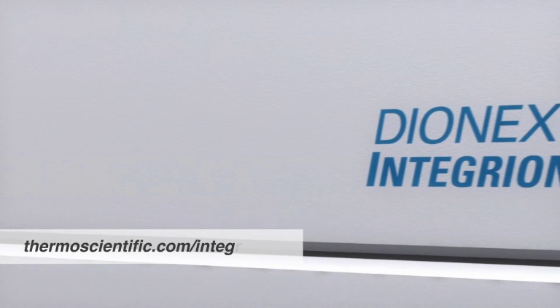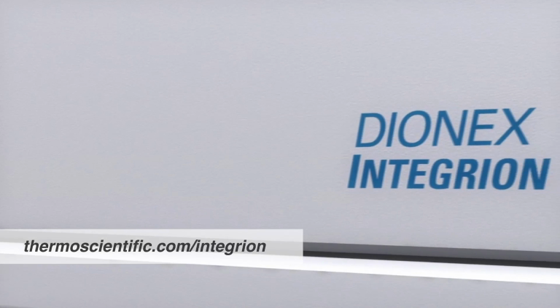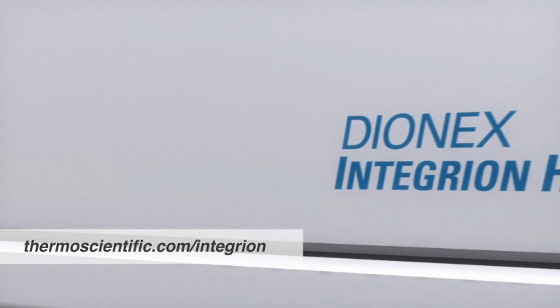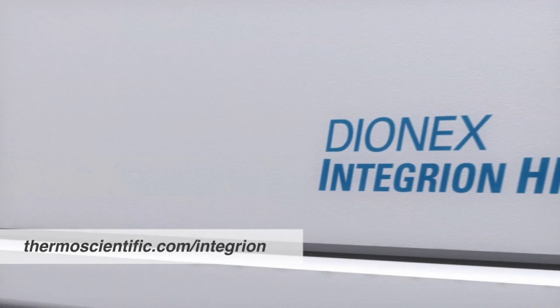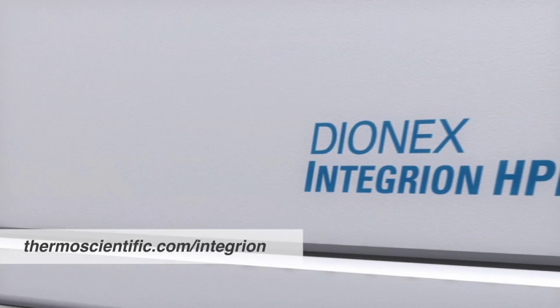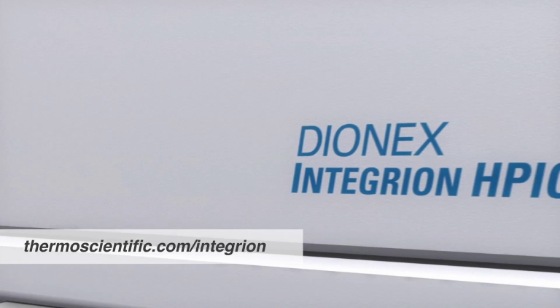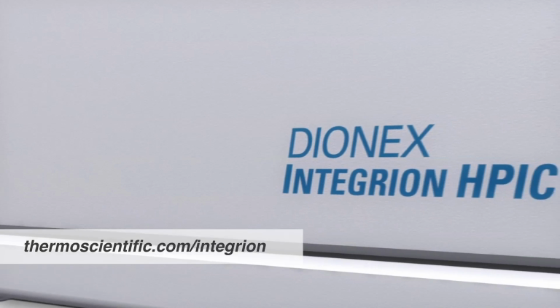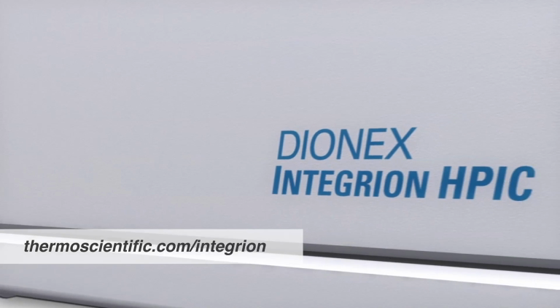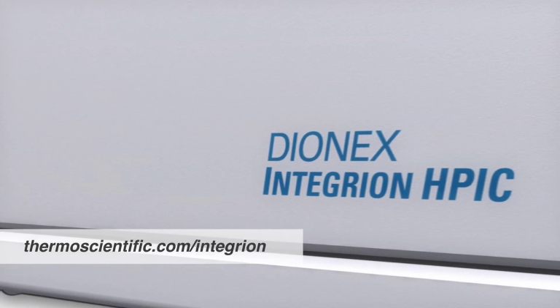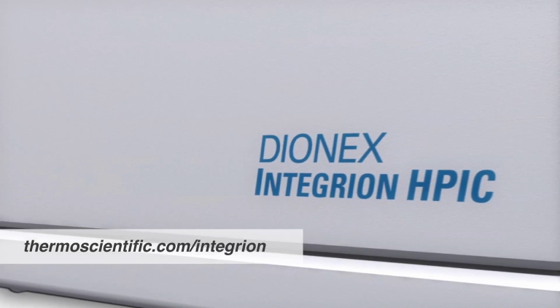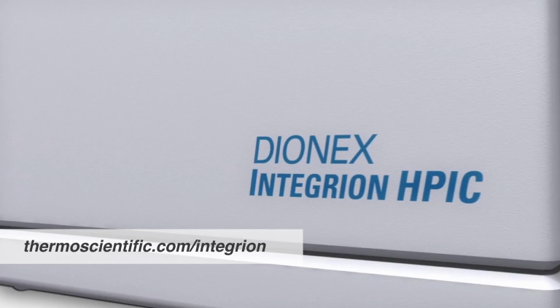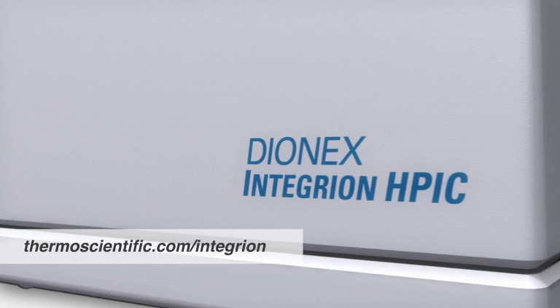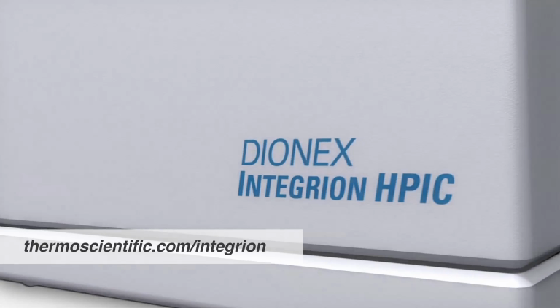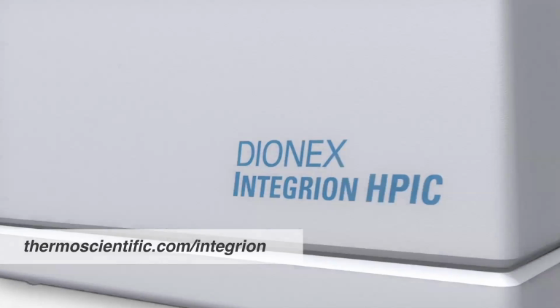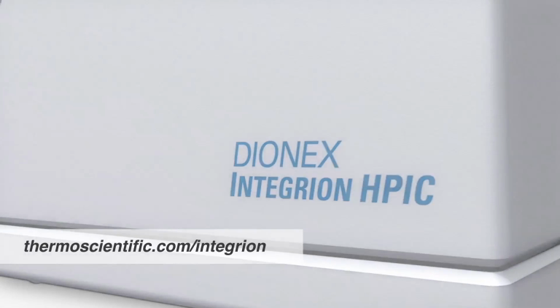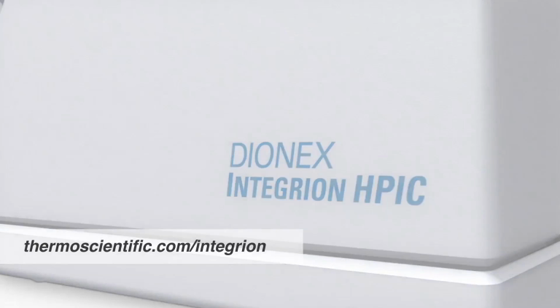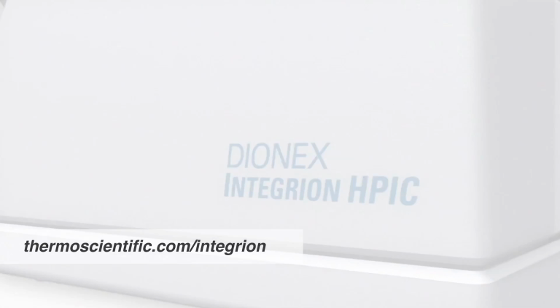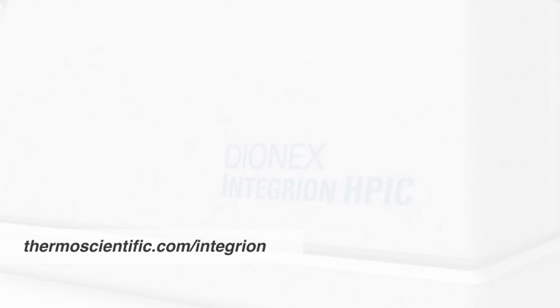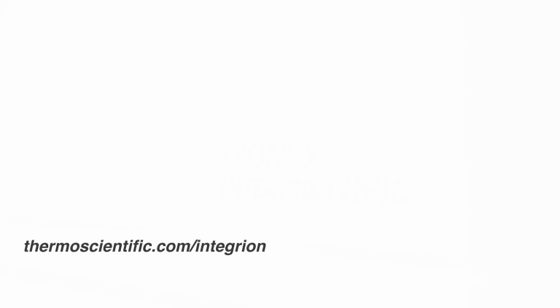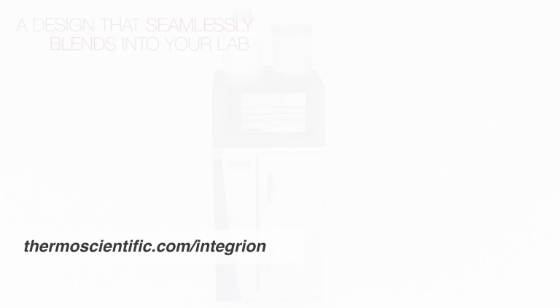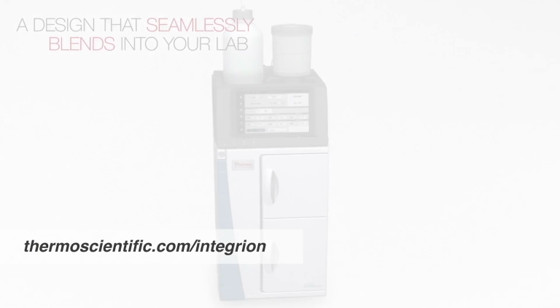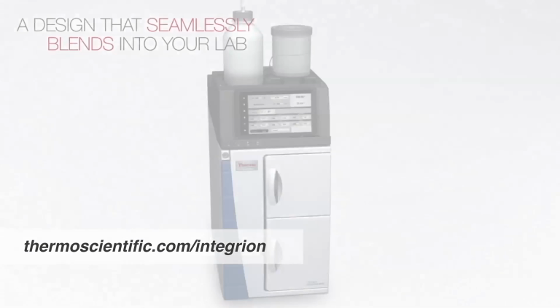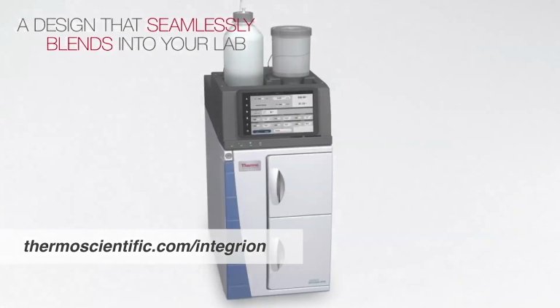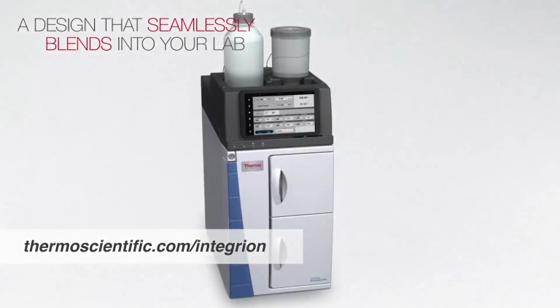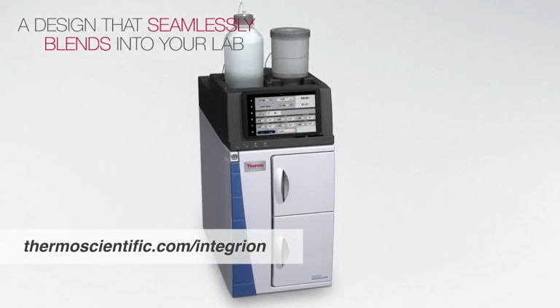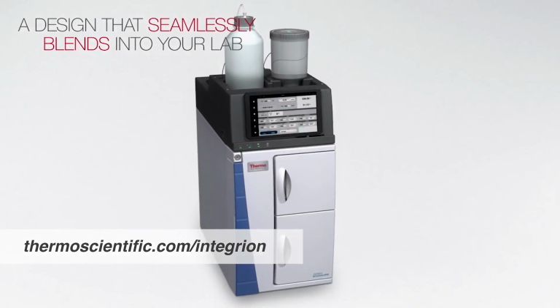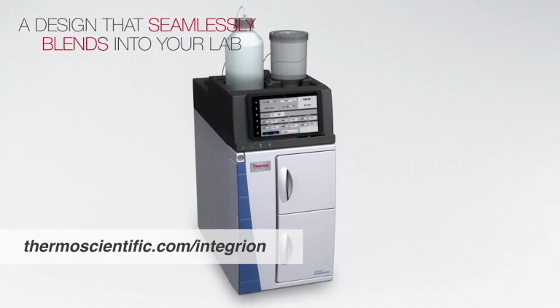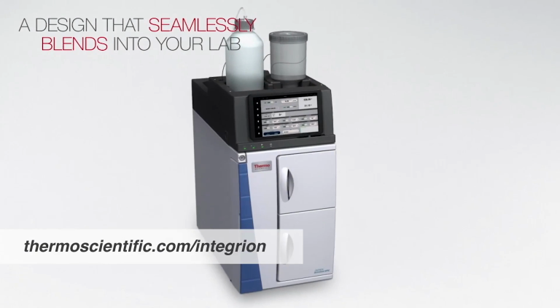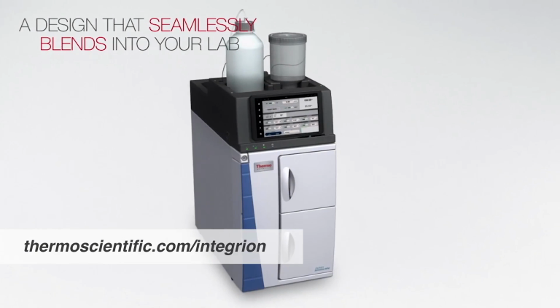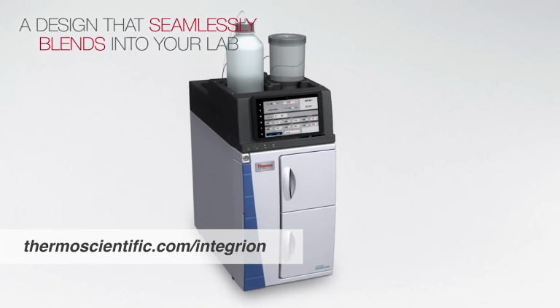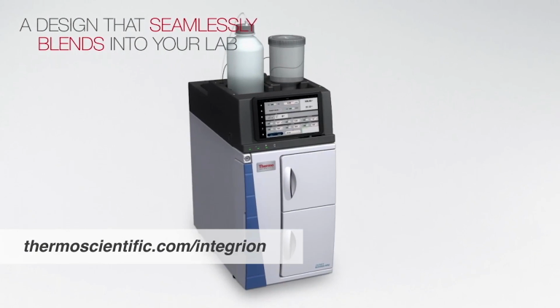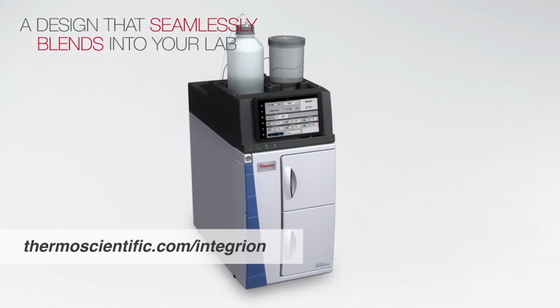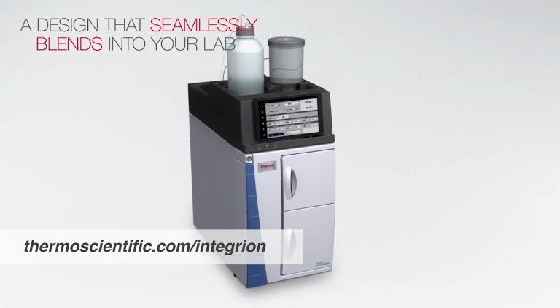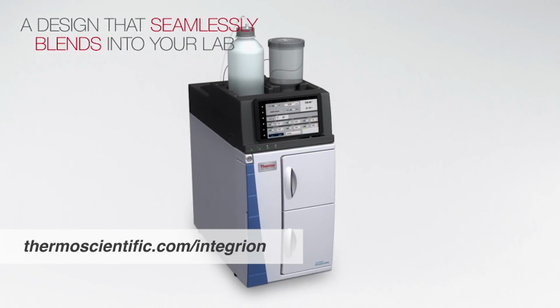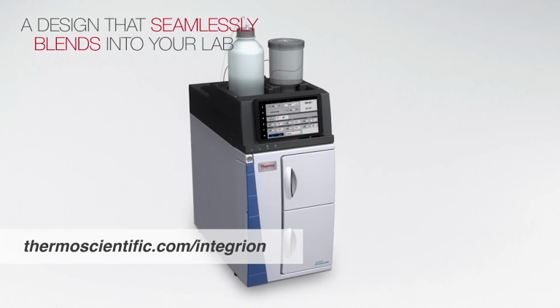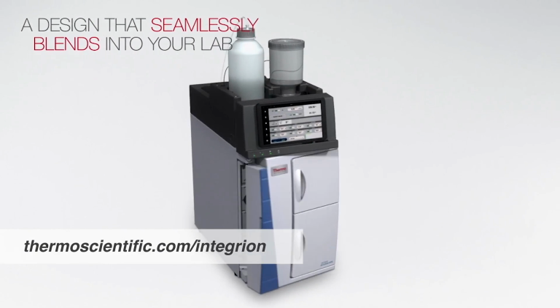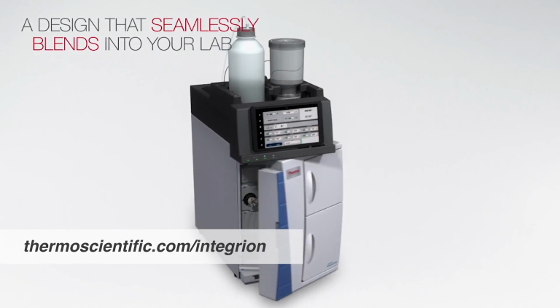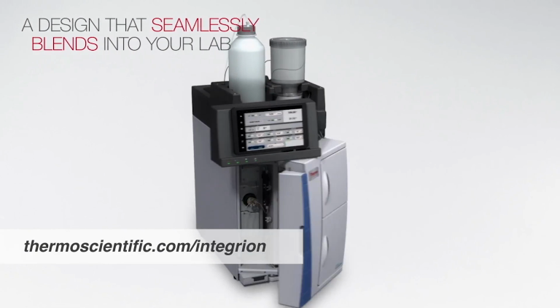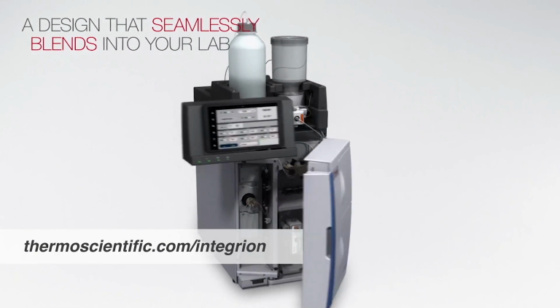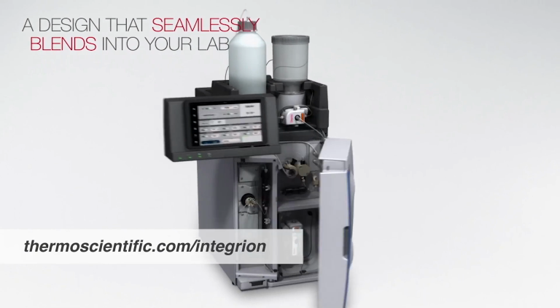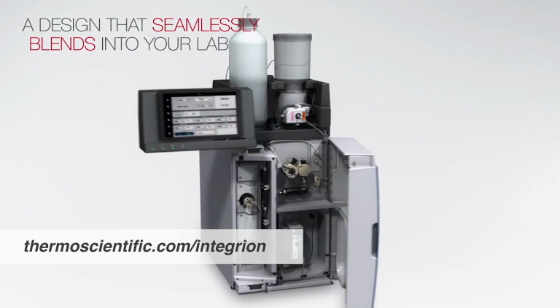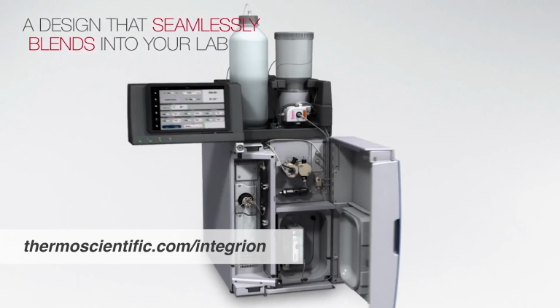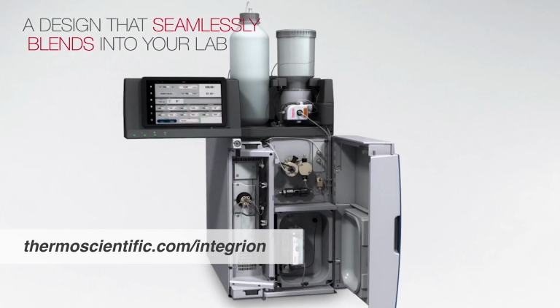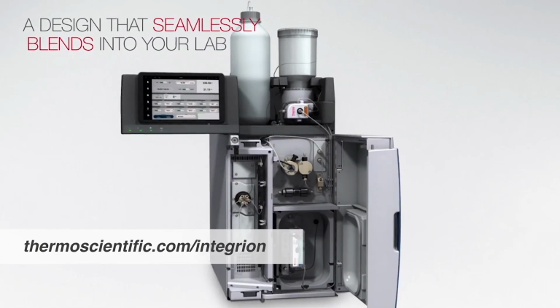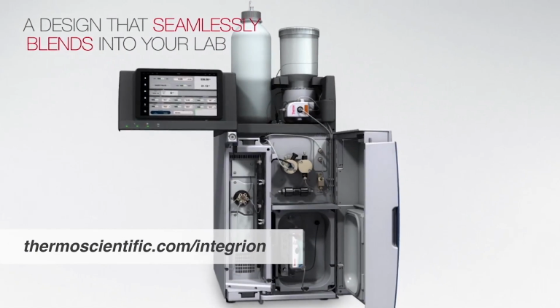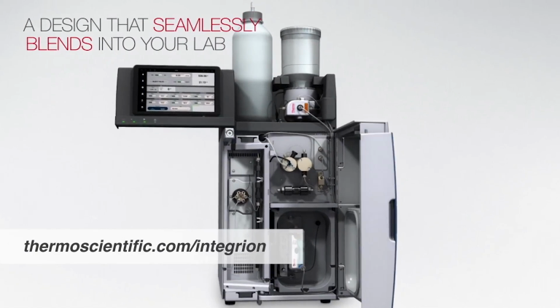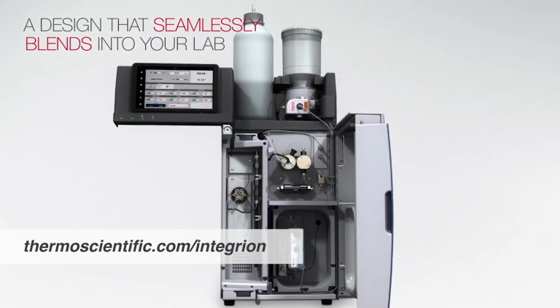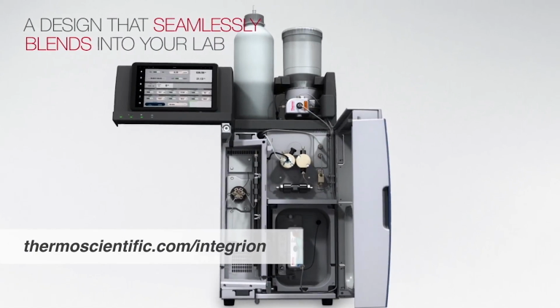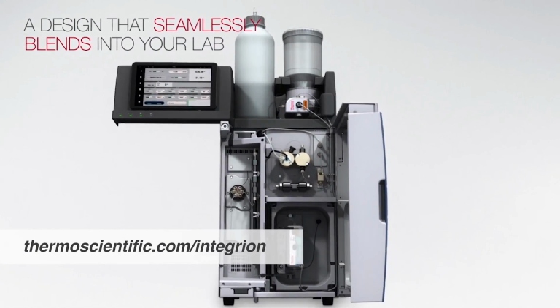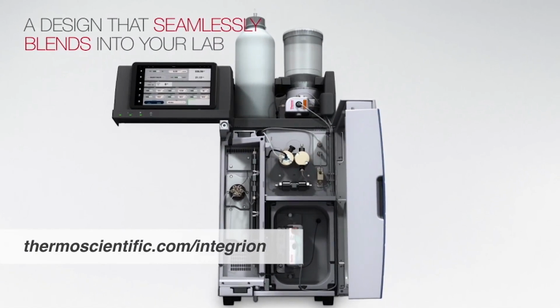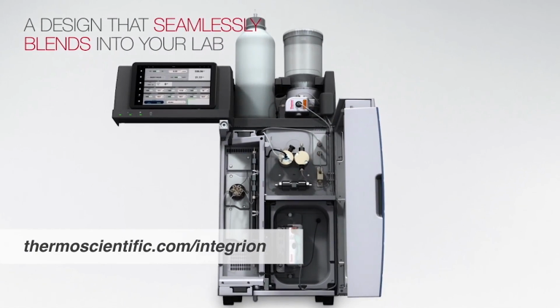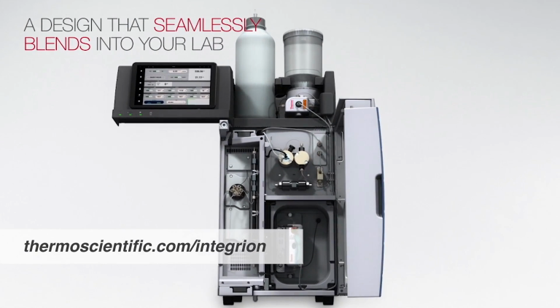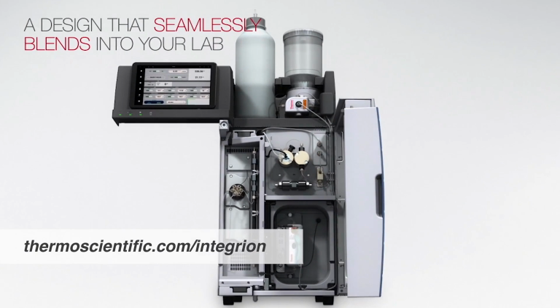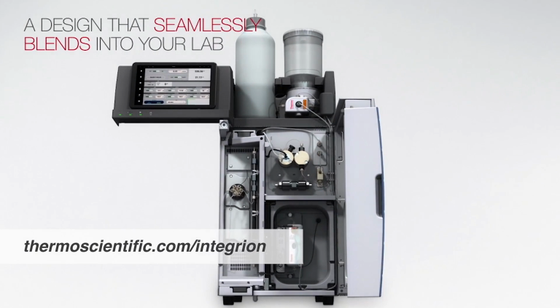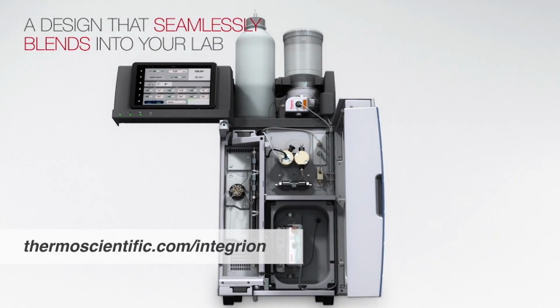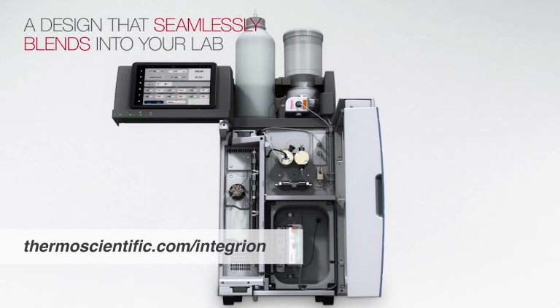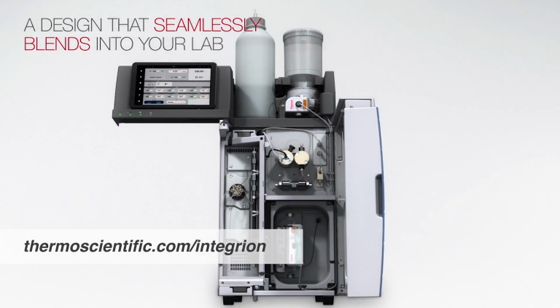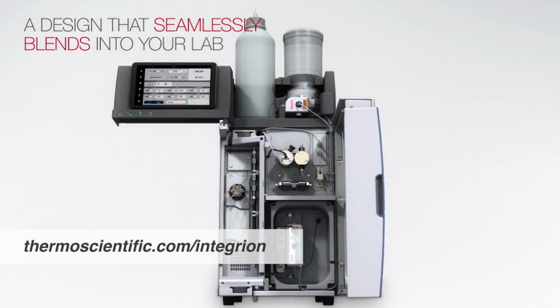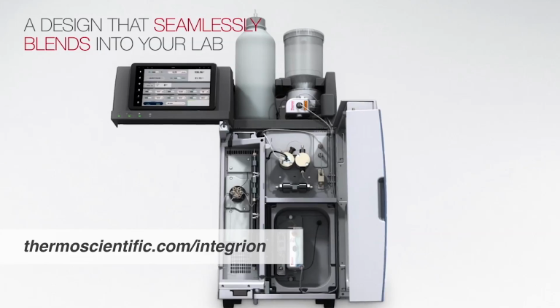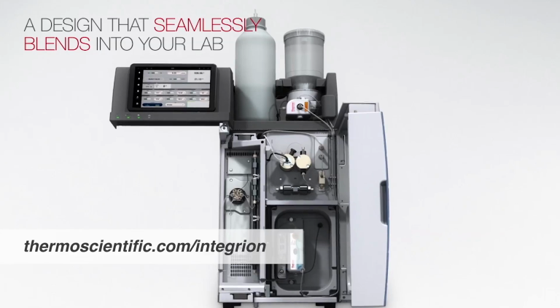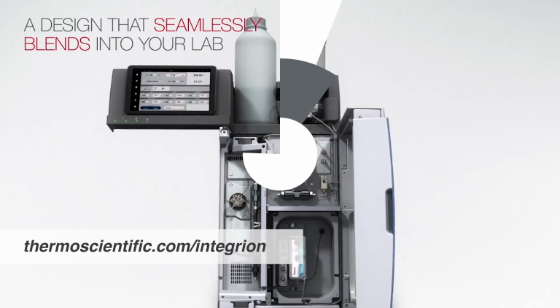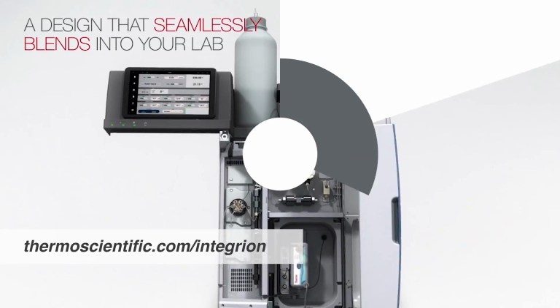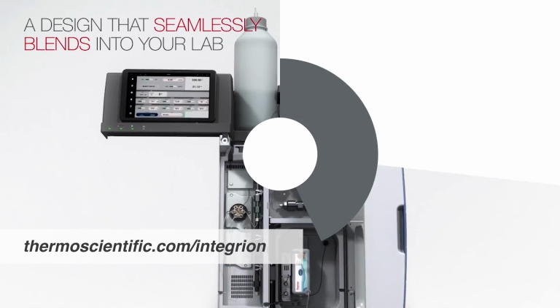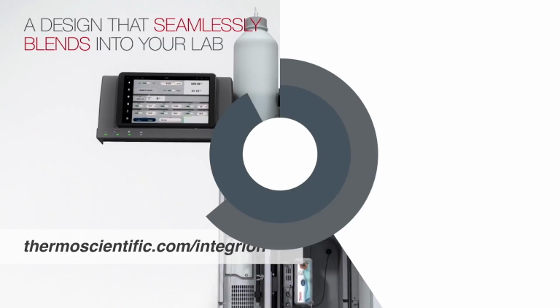The Thermo Scientific Dionex Integrion HPIC system was designed to seamlessly fit into the unique flow of your laboratory.